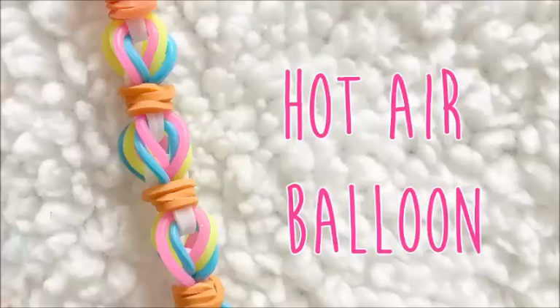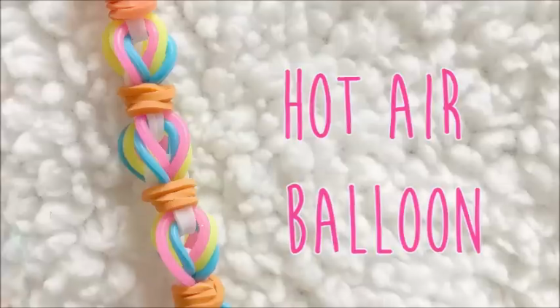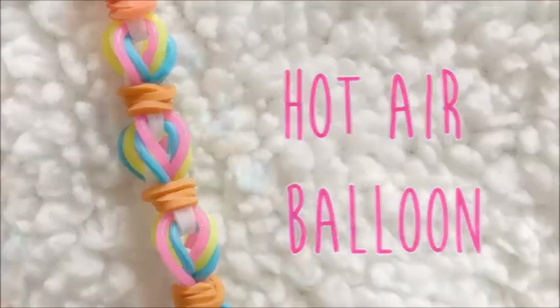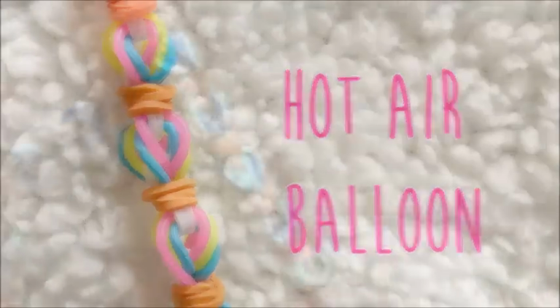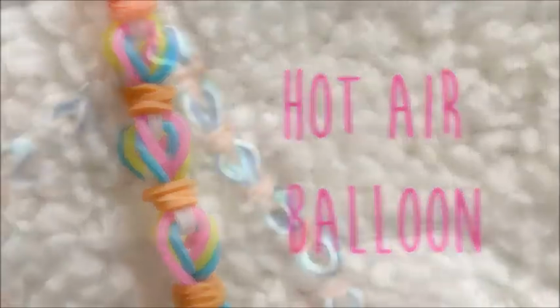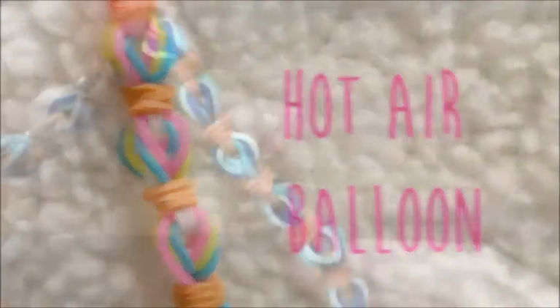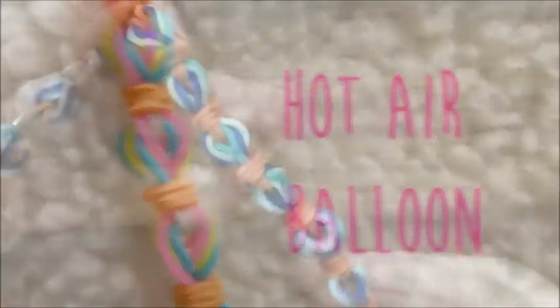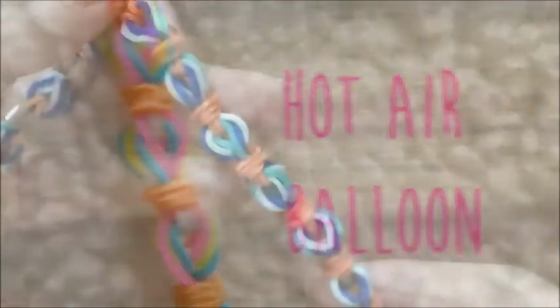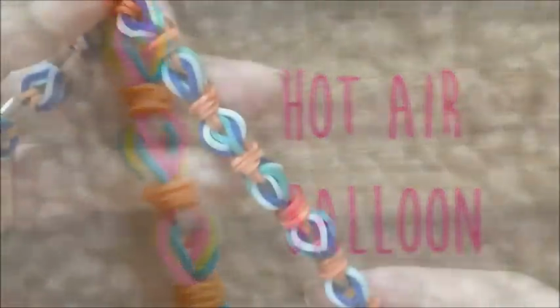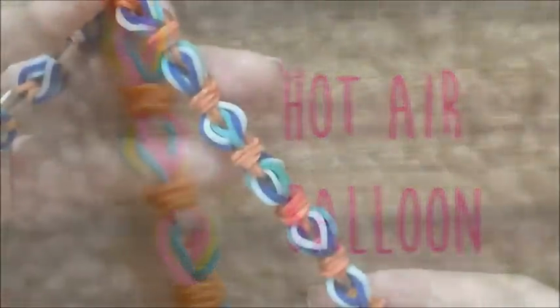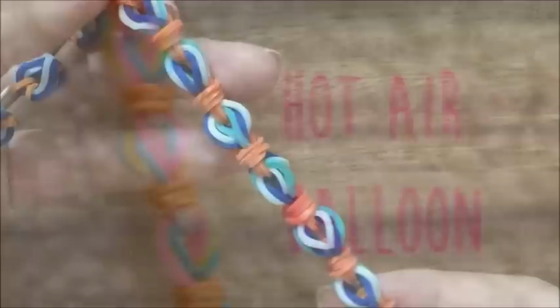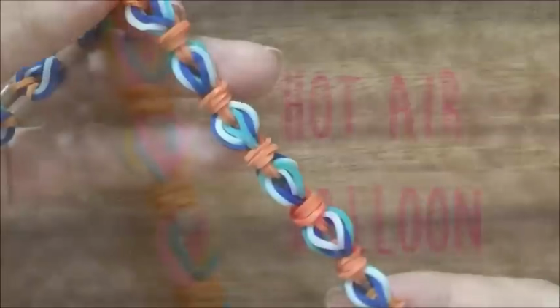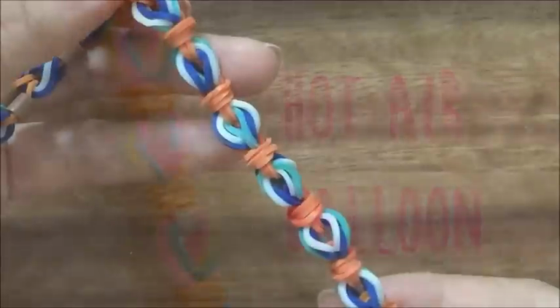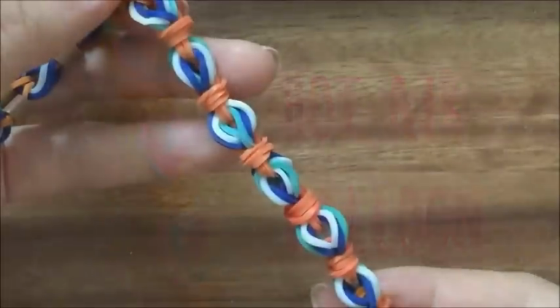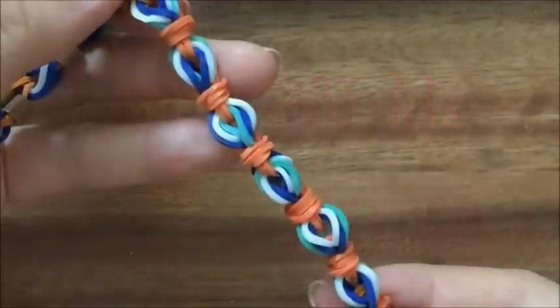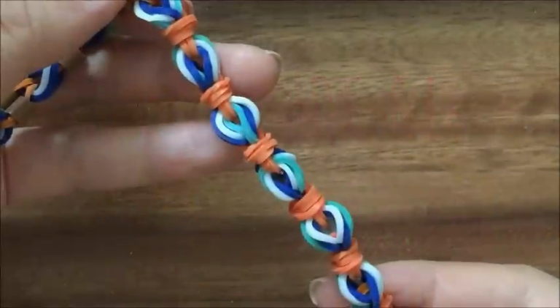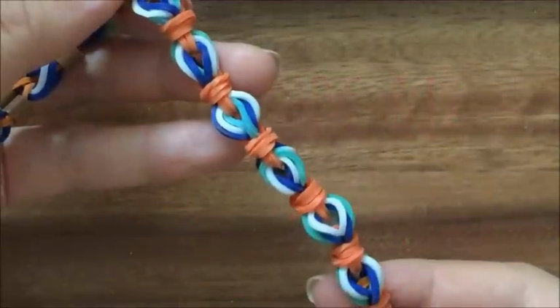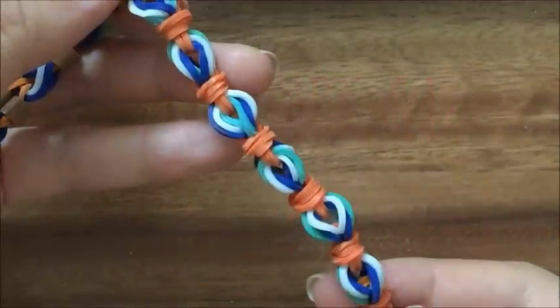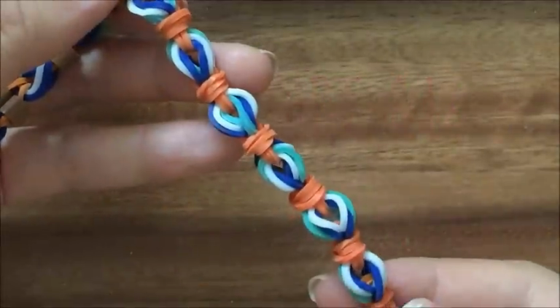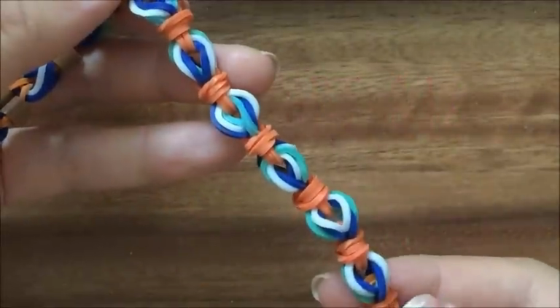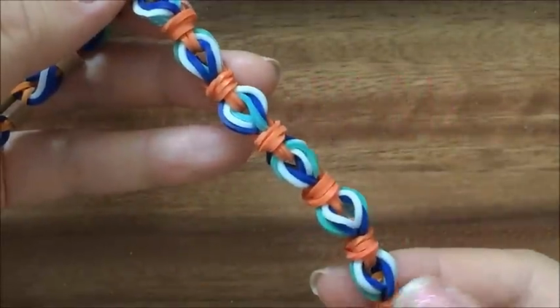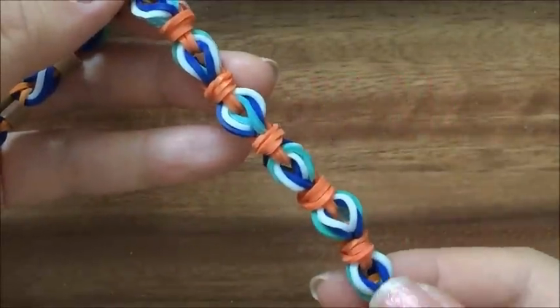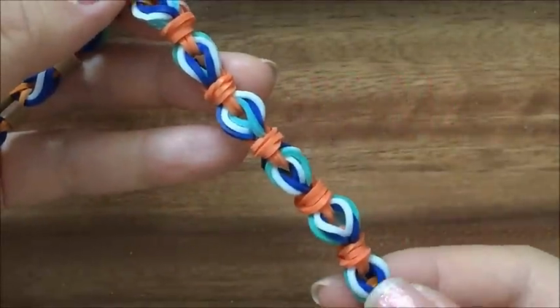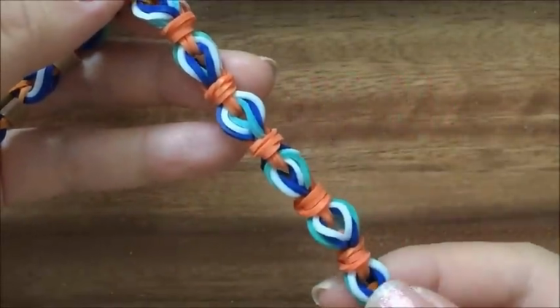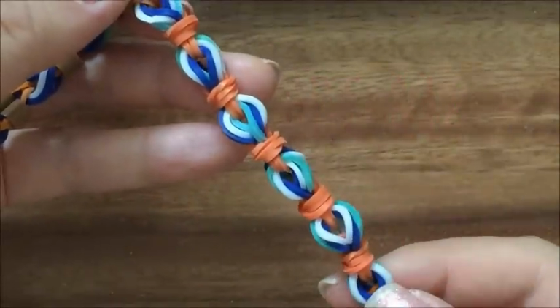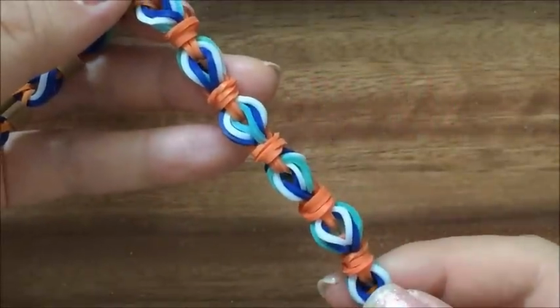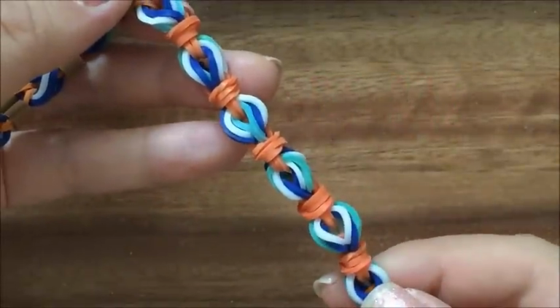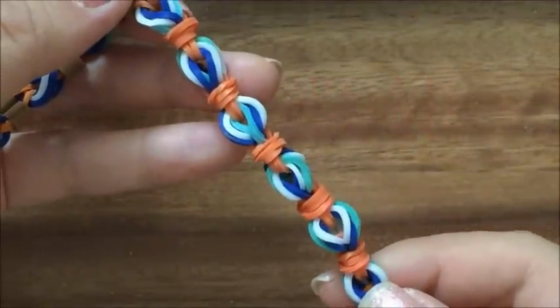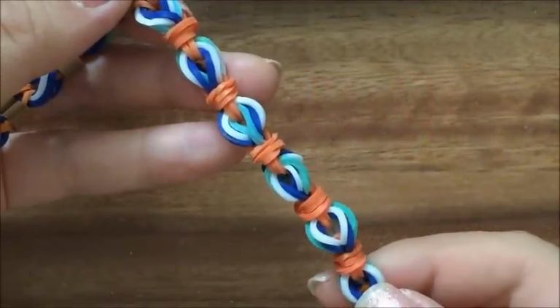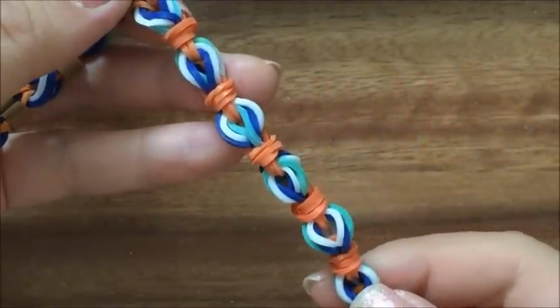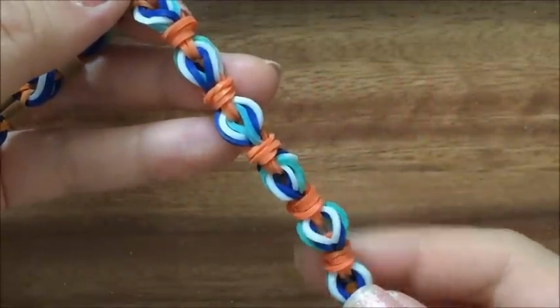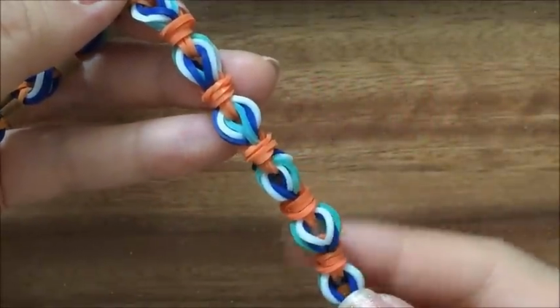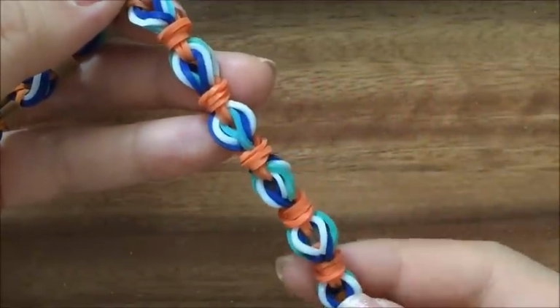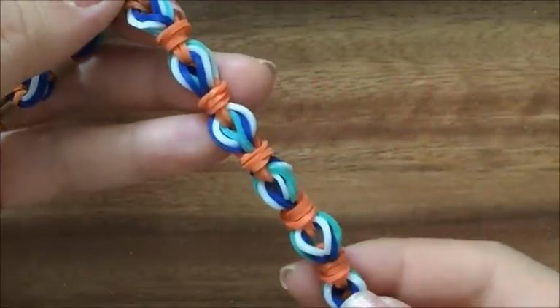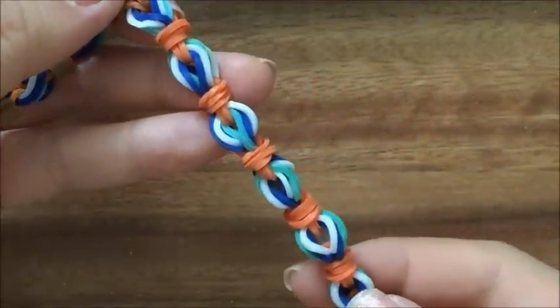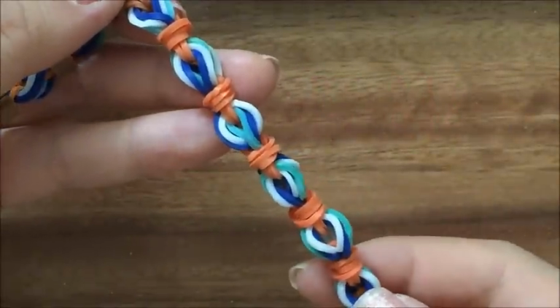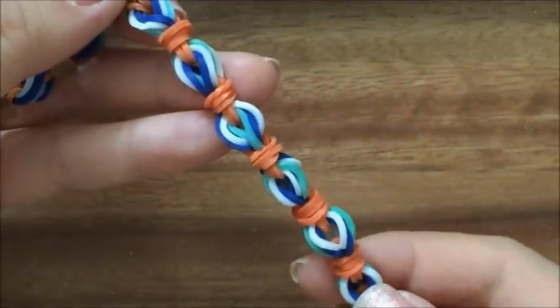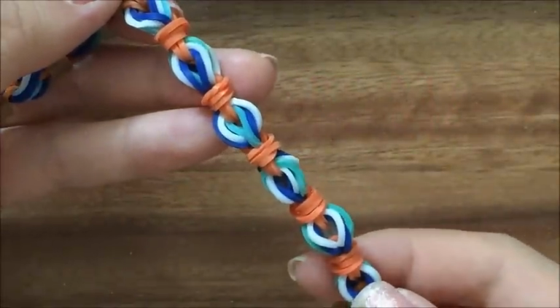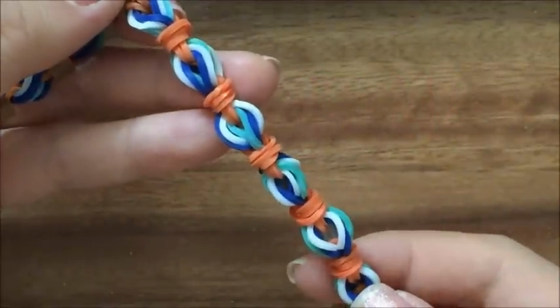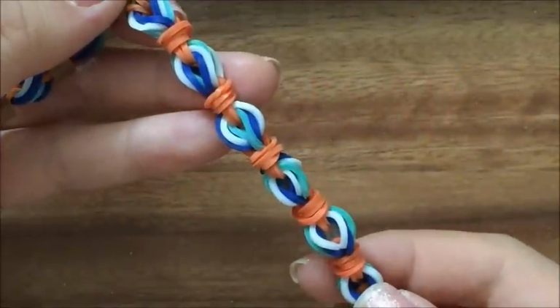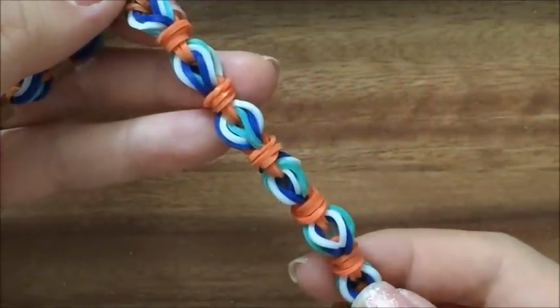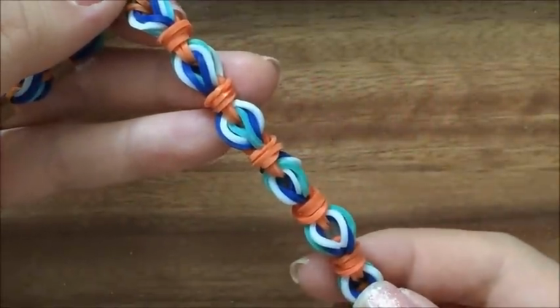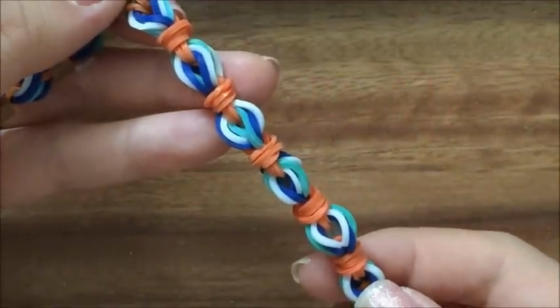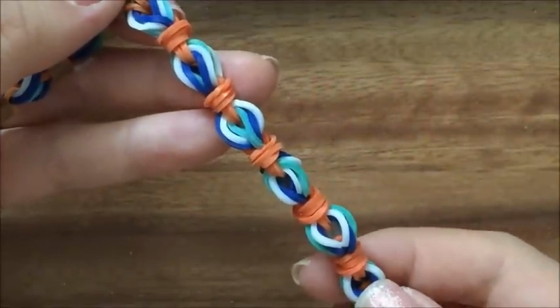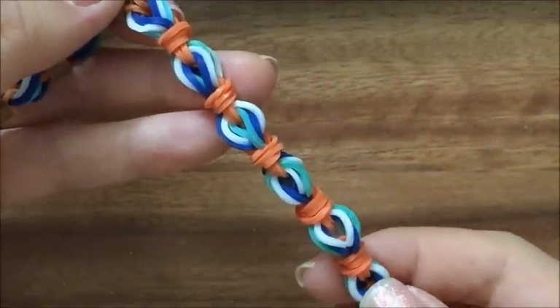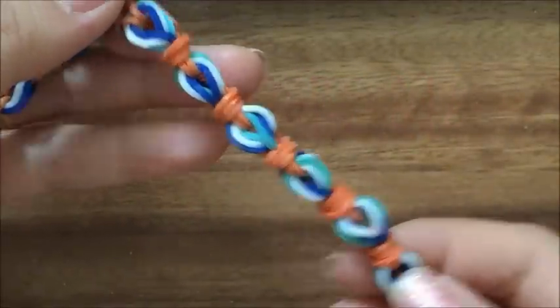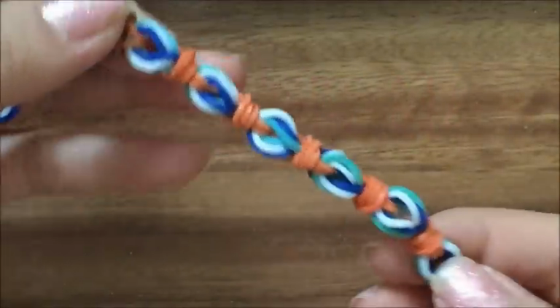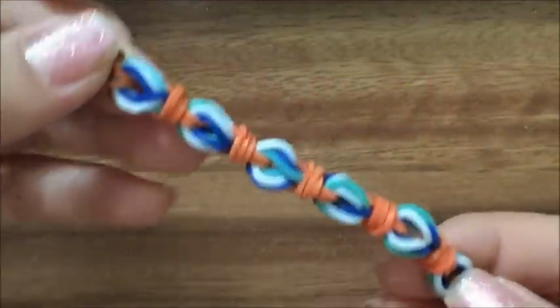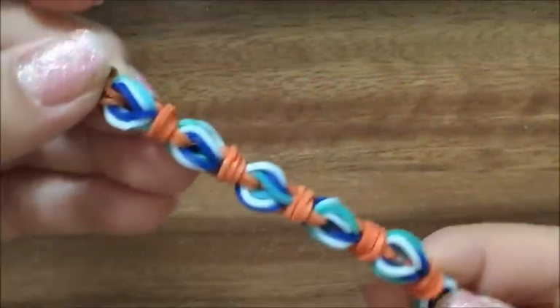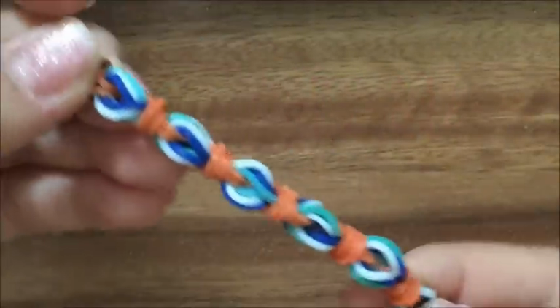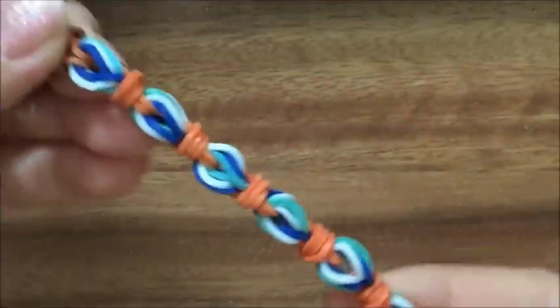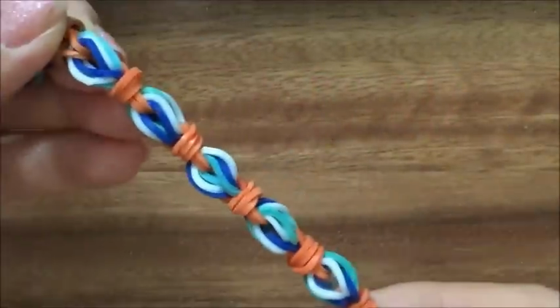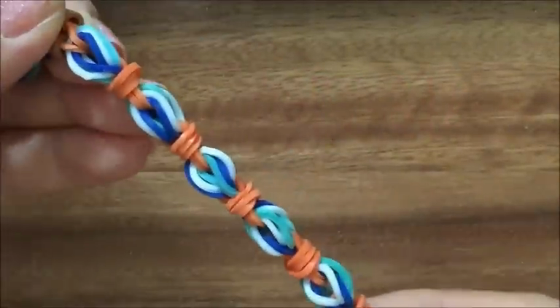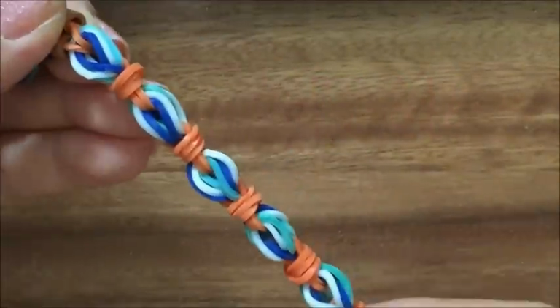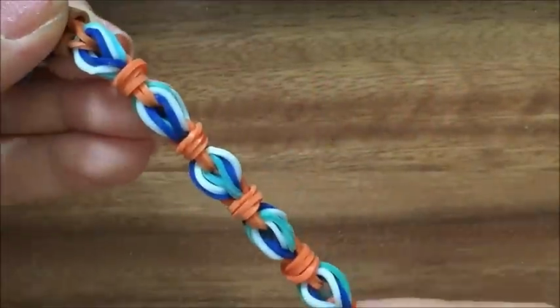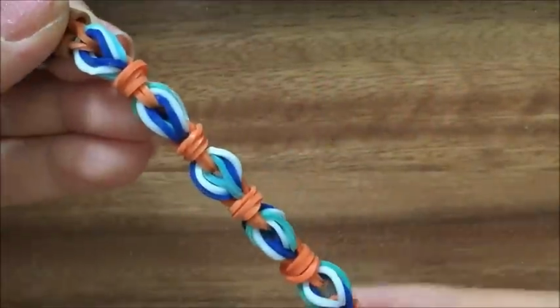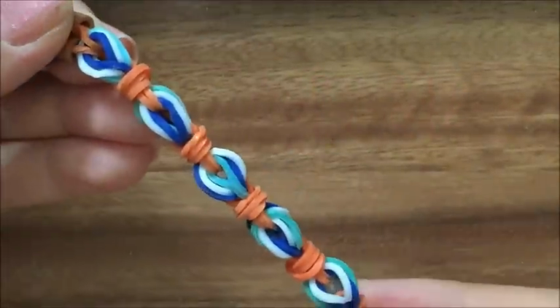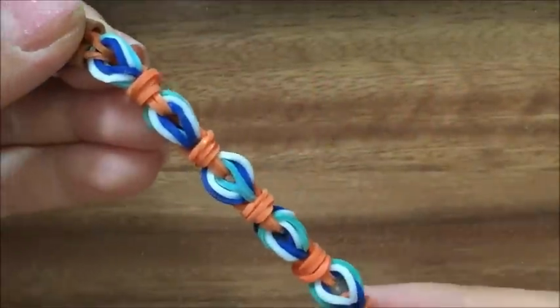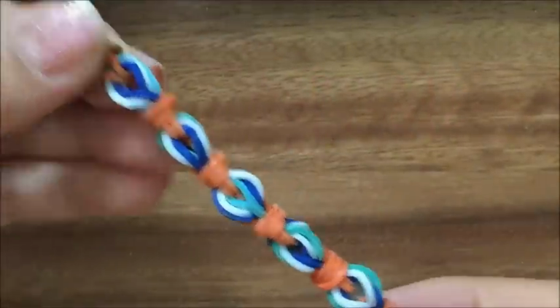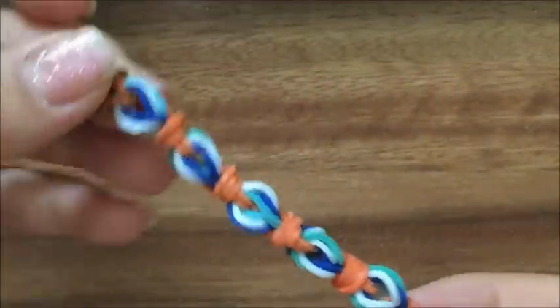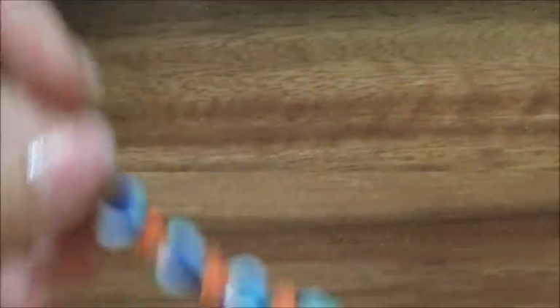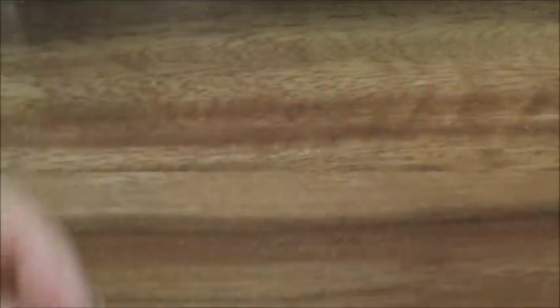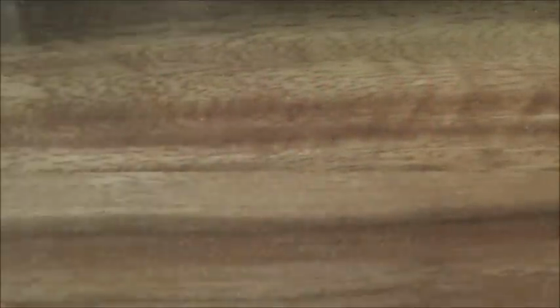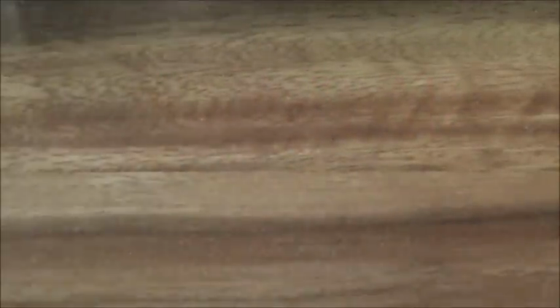Hi, this is Rina from TheCheeseThief.com and today I'm going to show you how to make this hot air balloon bracelet. So let's get started.